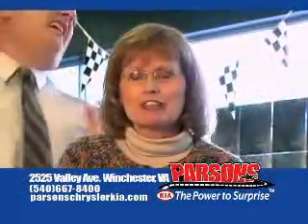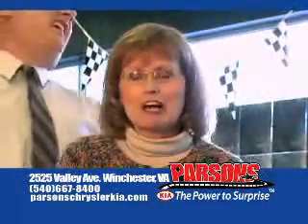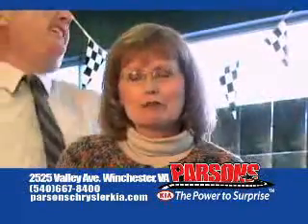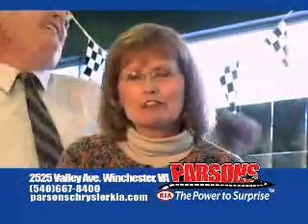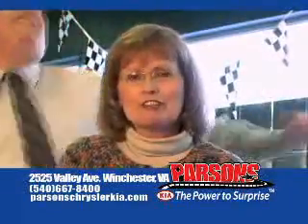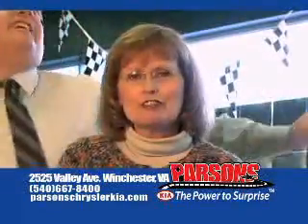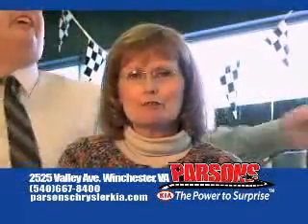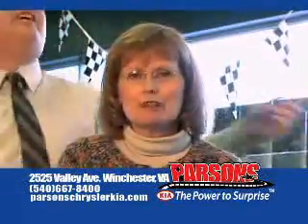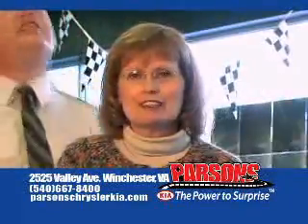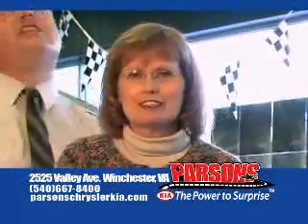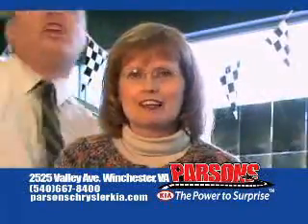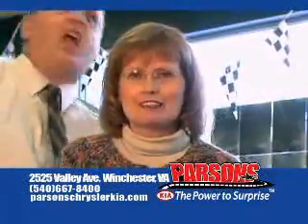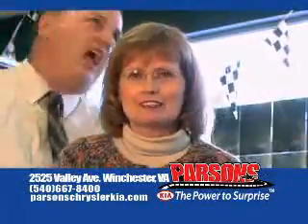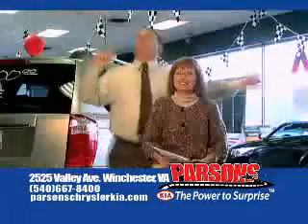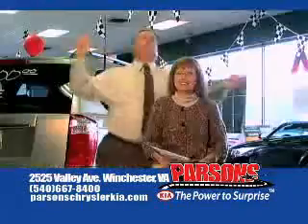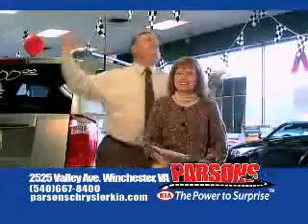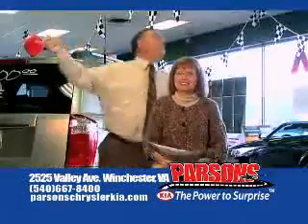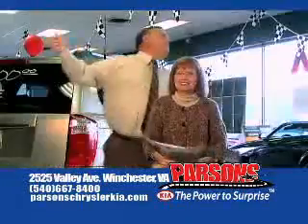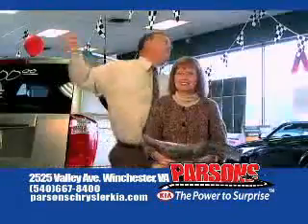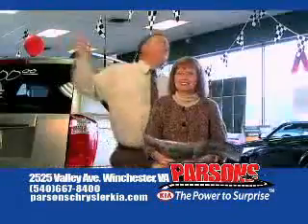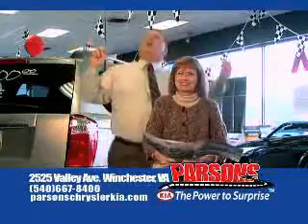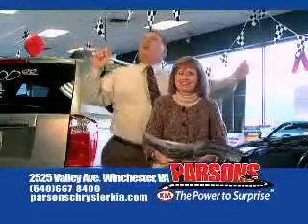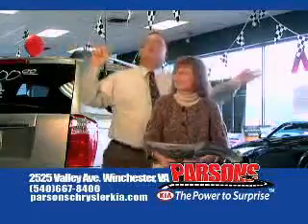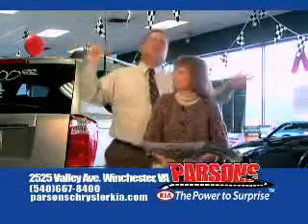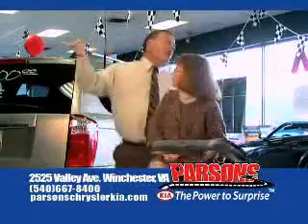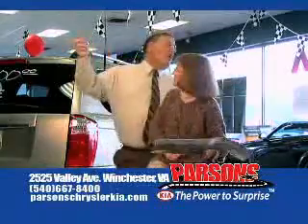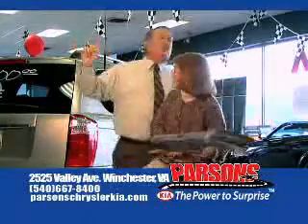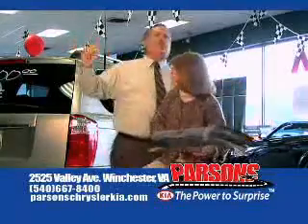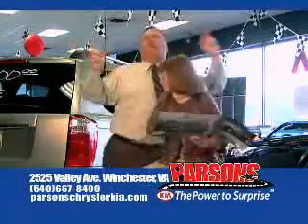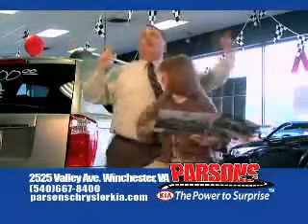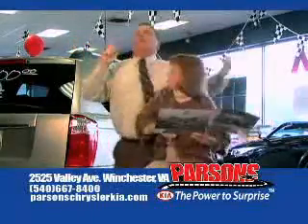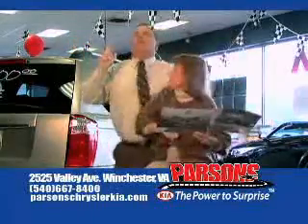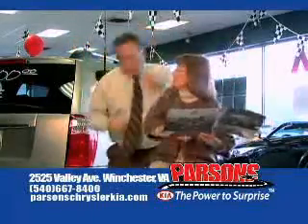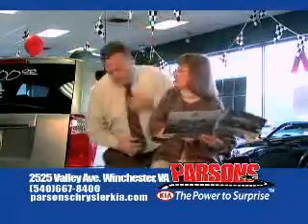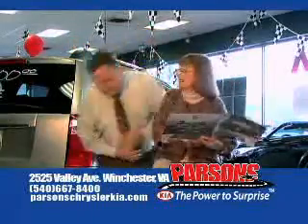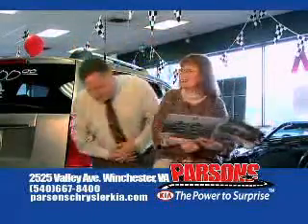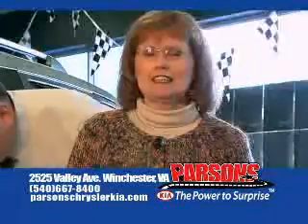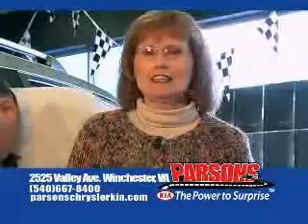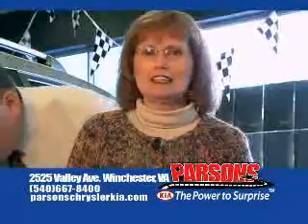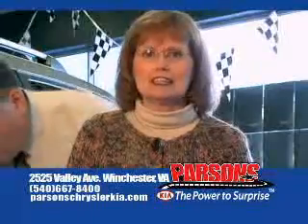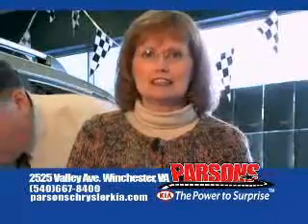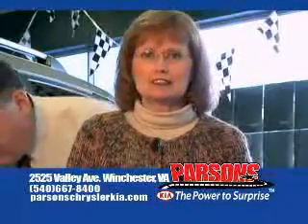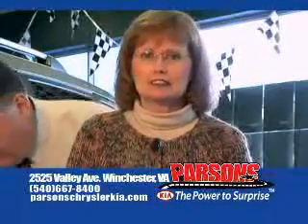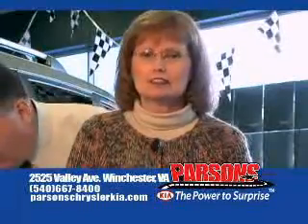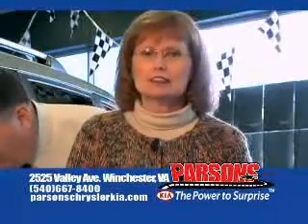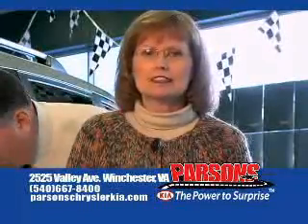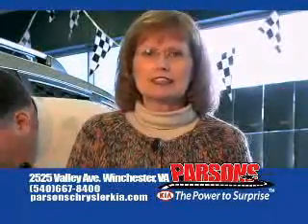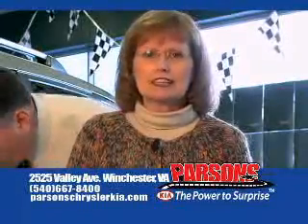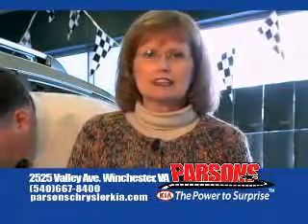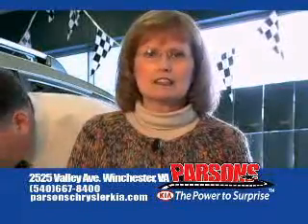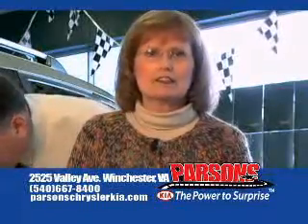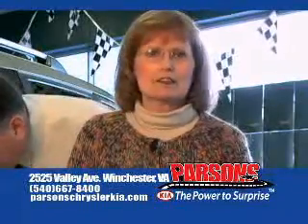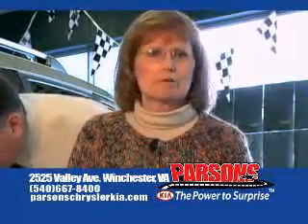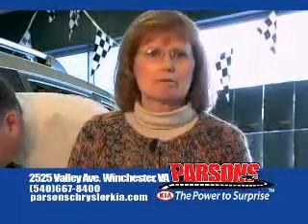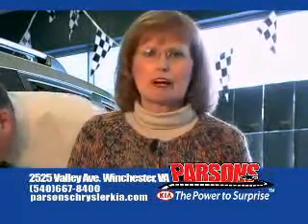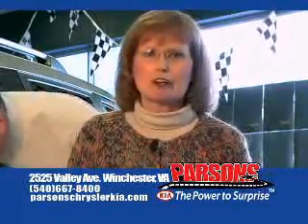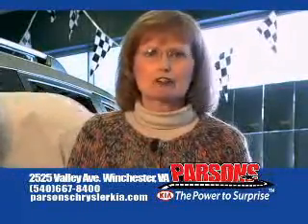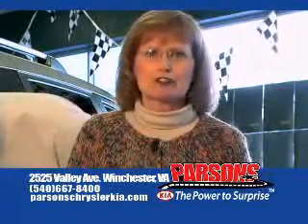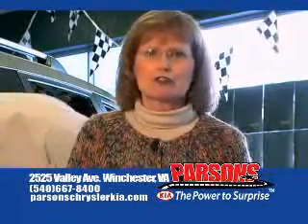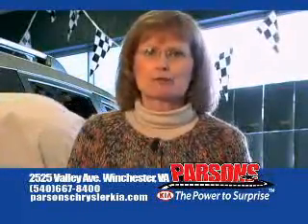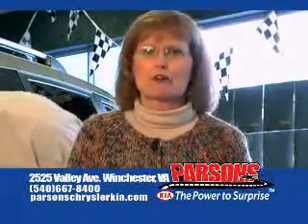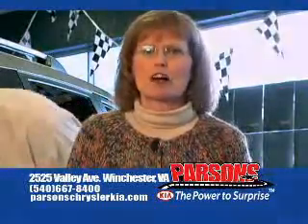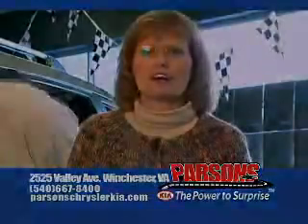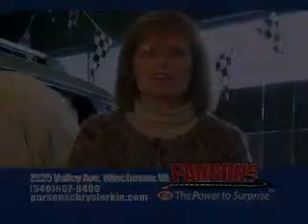See, that was easy being nice. David! Idiot. Kia, power to surprise.